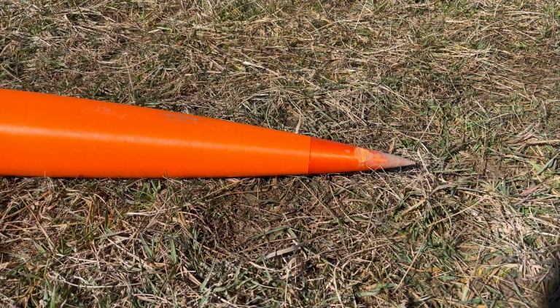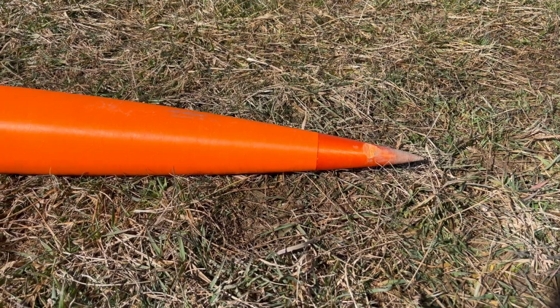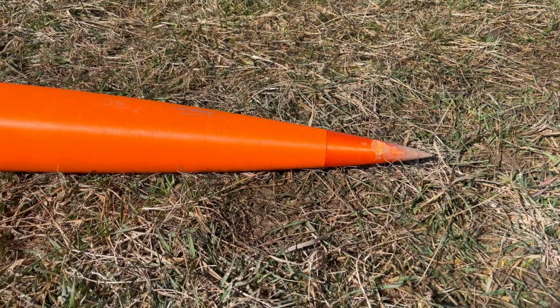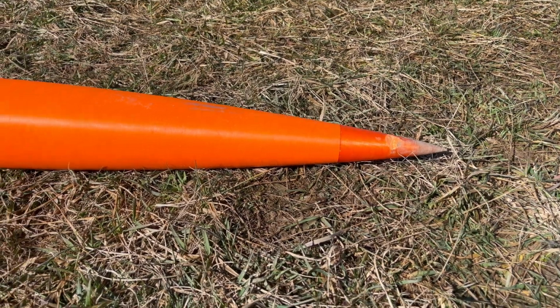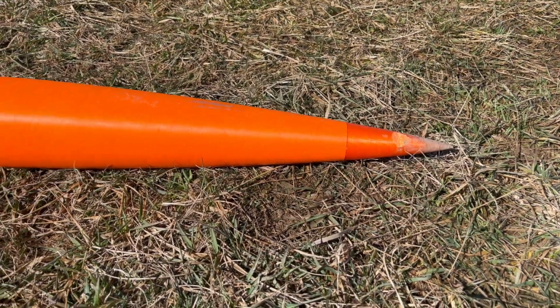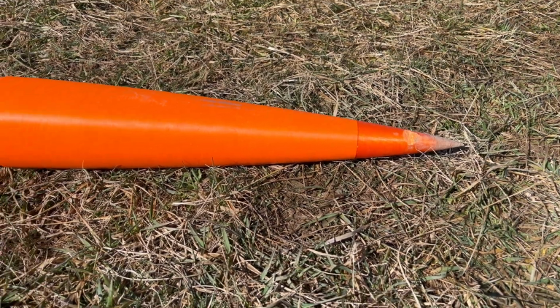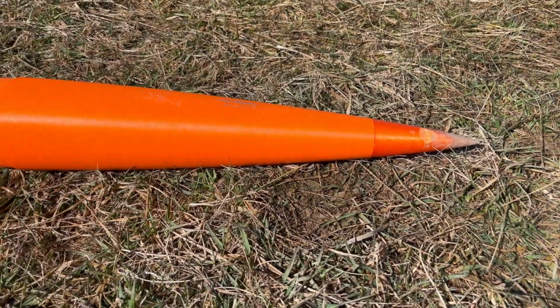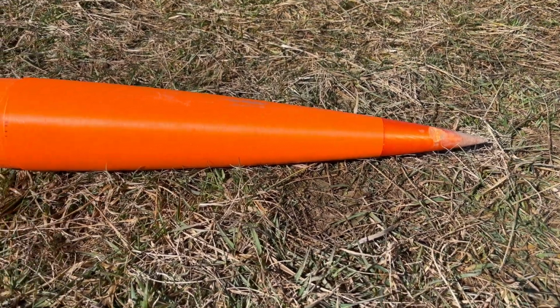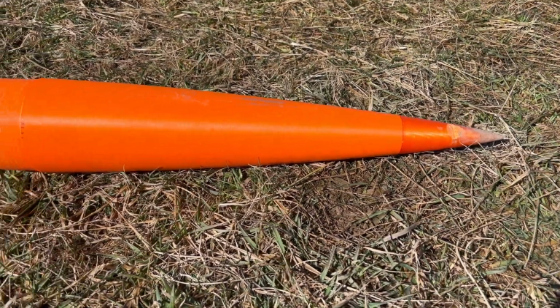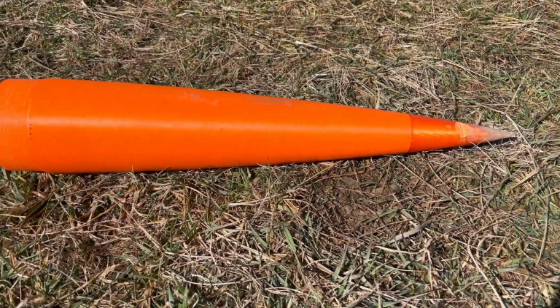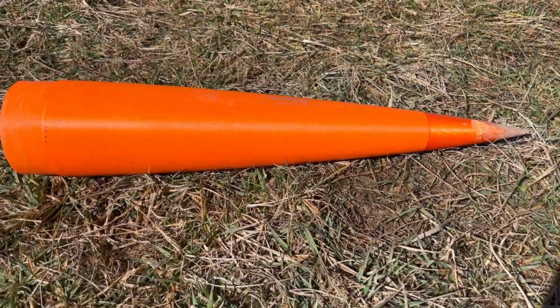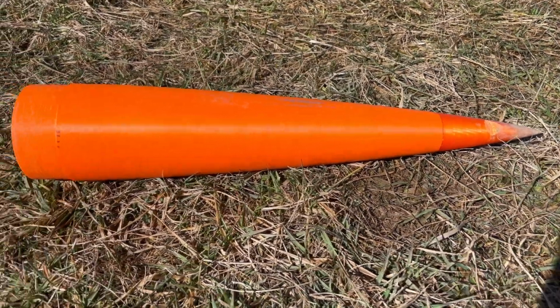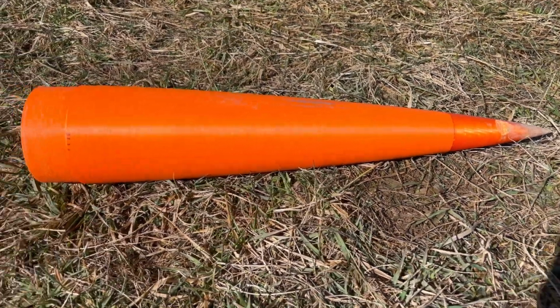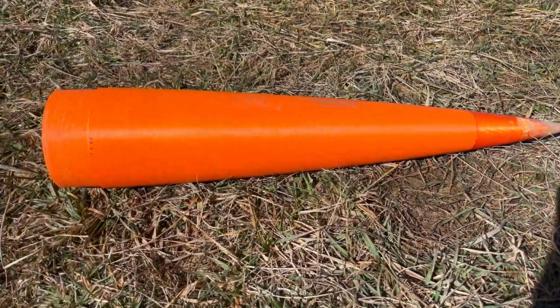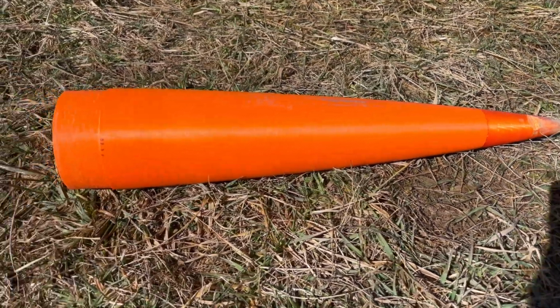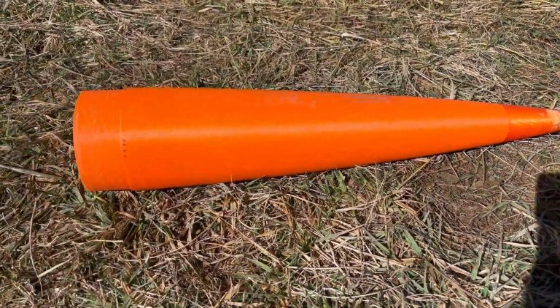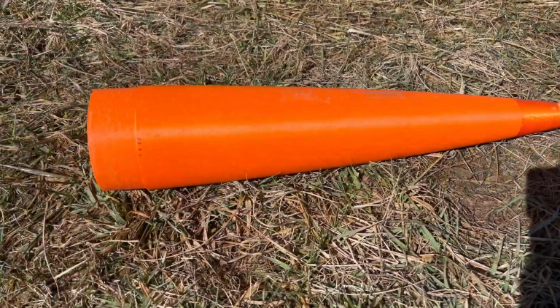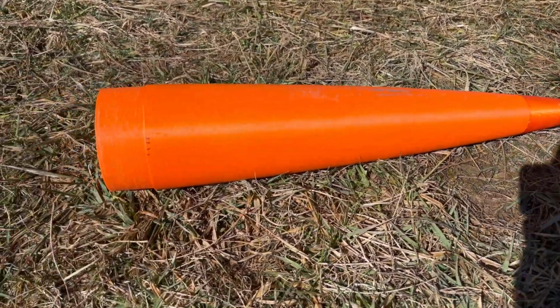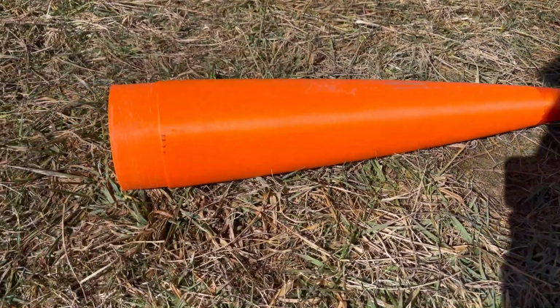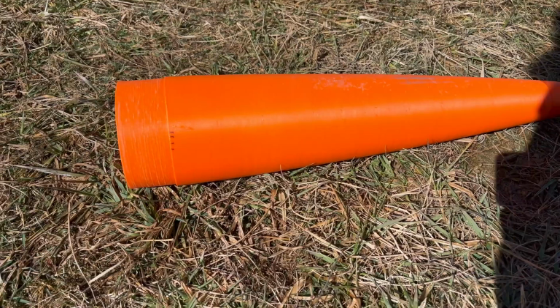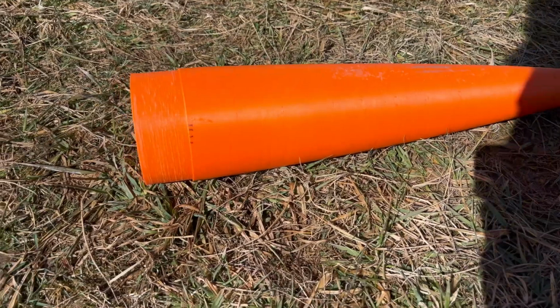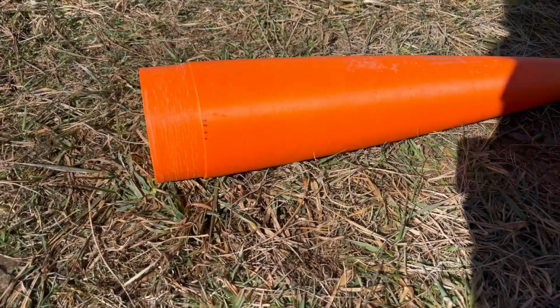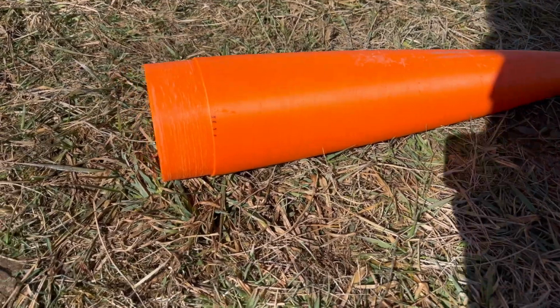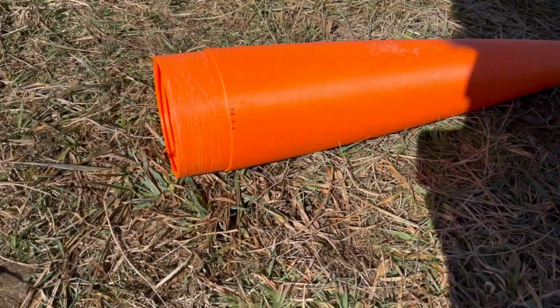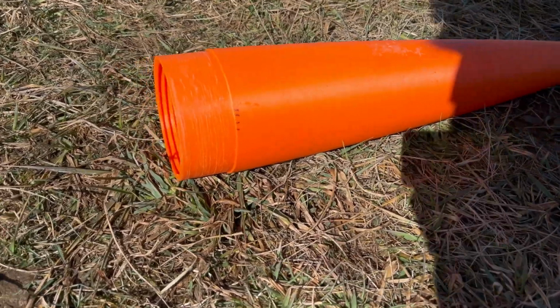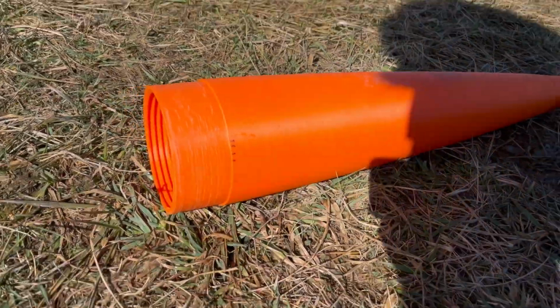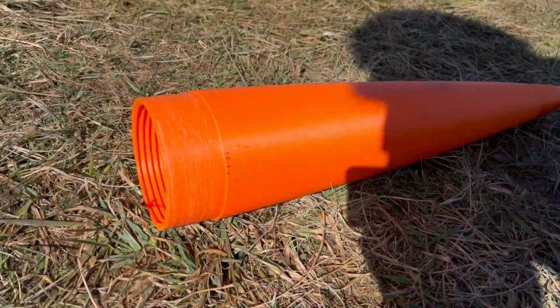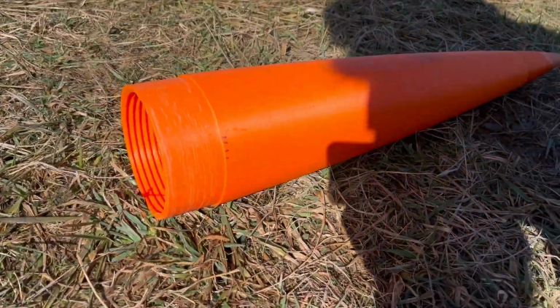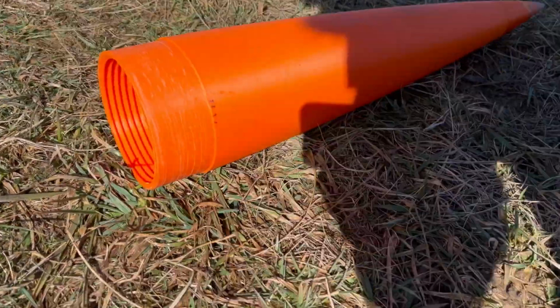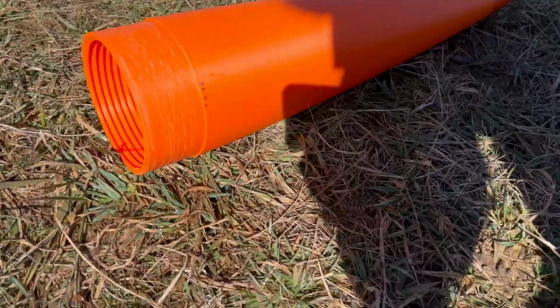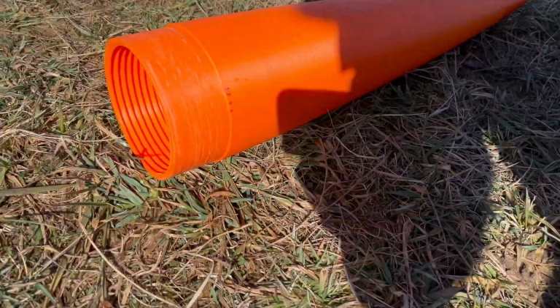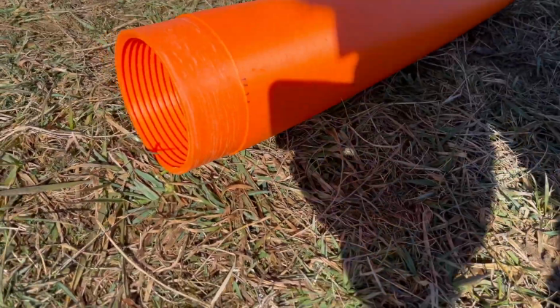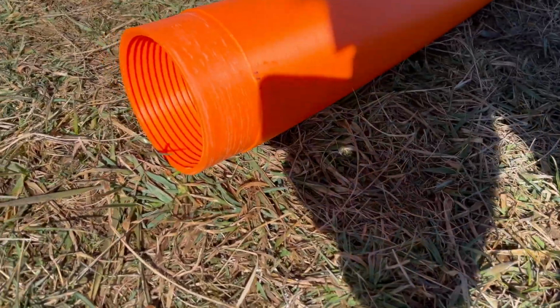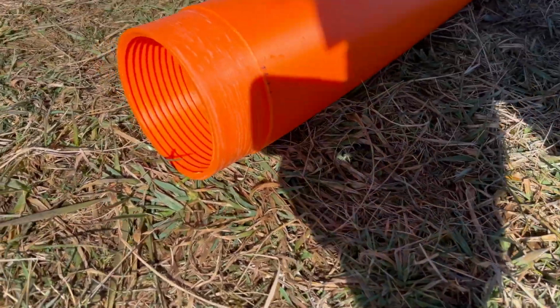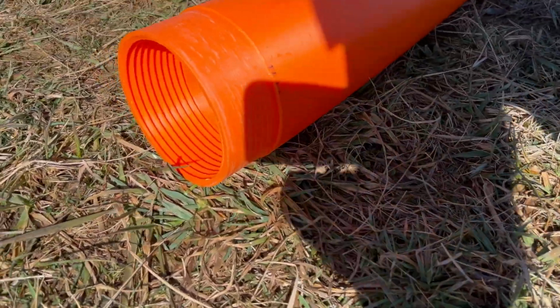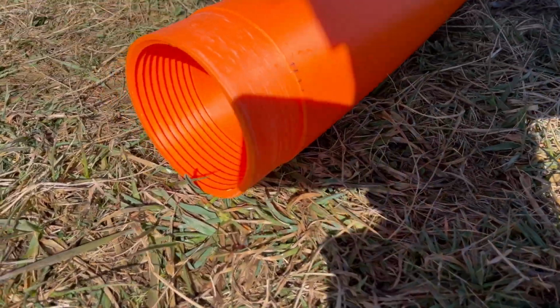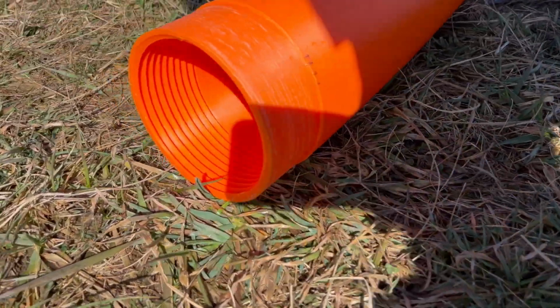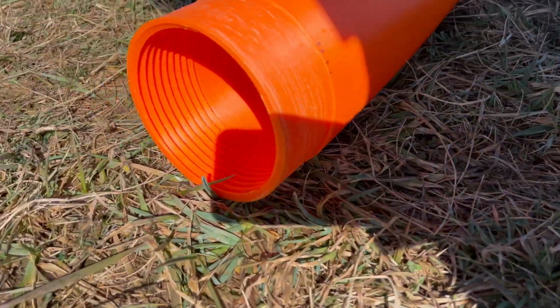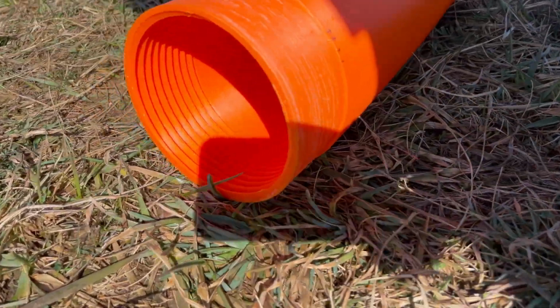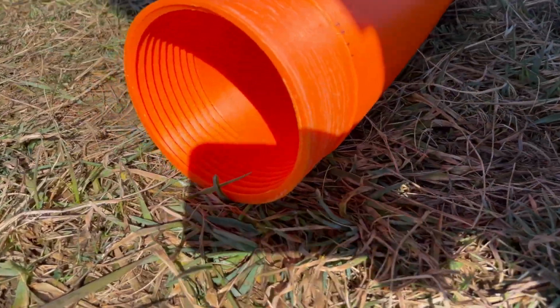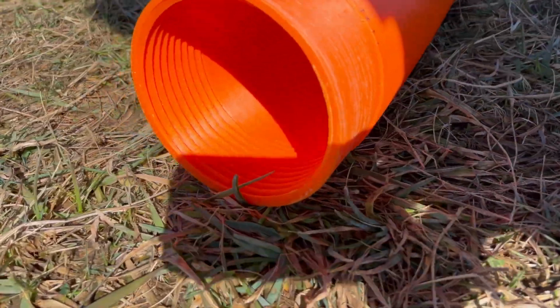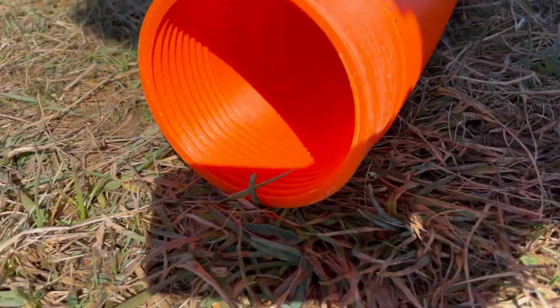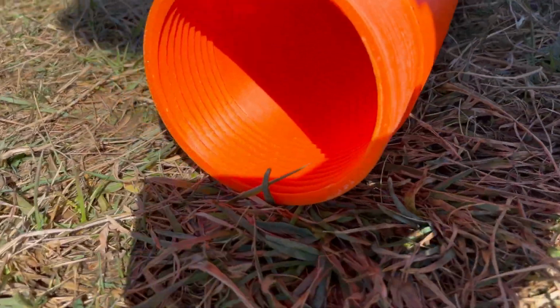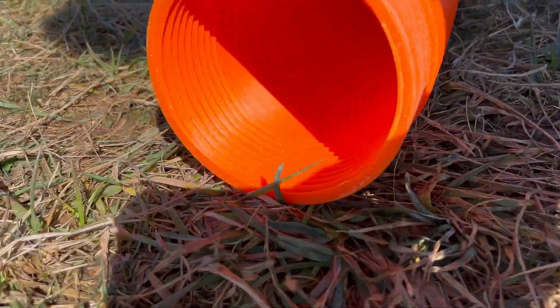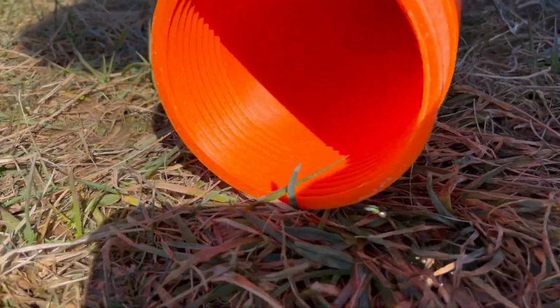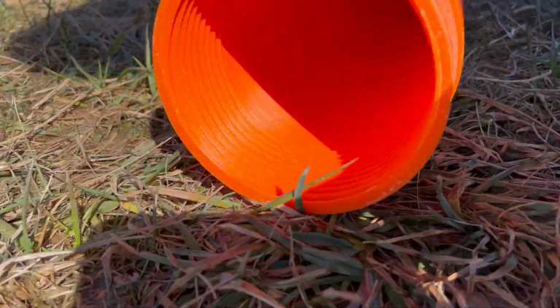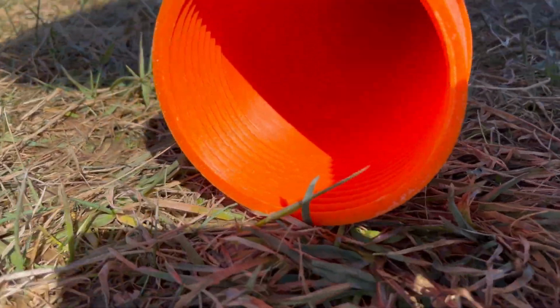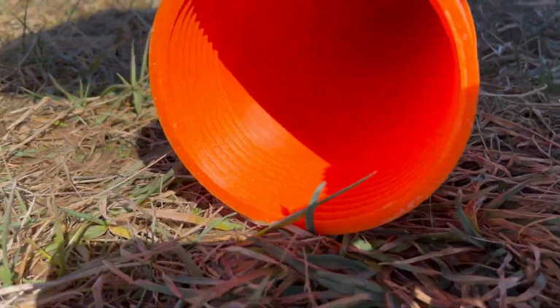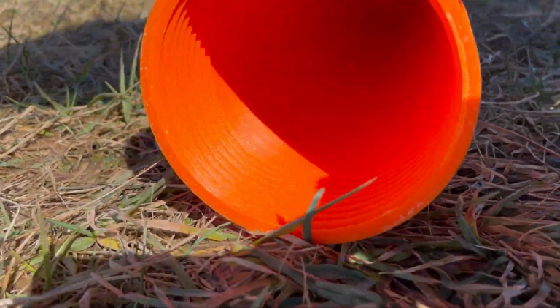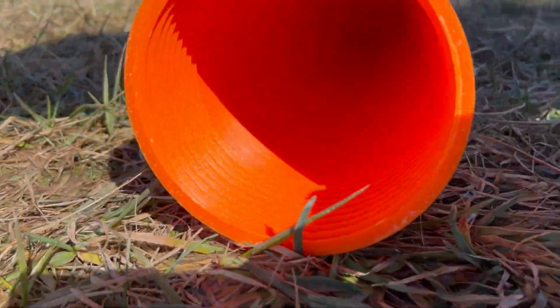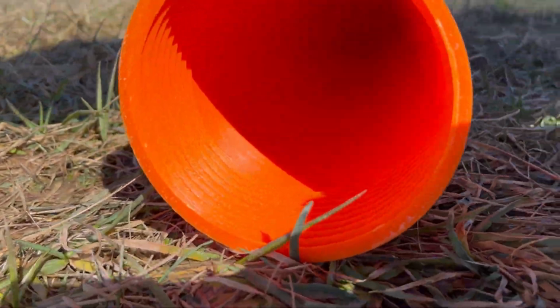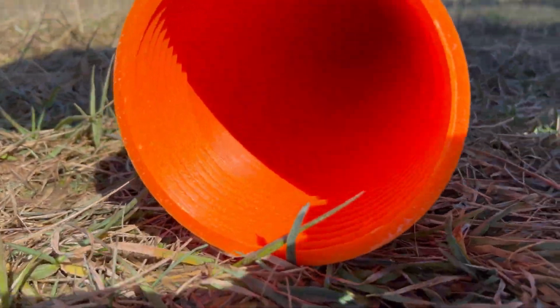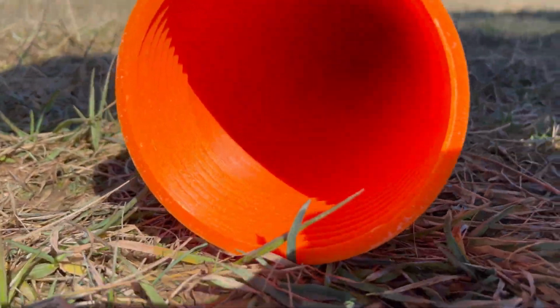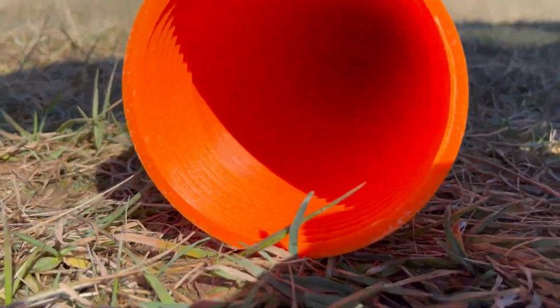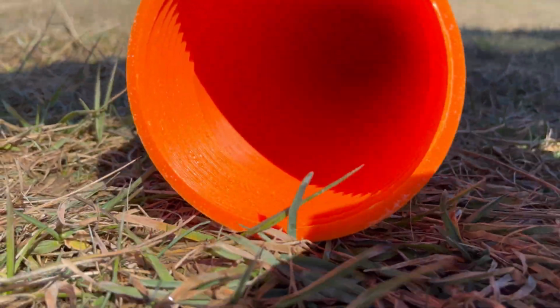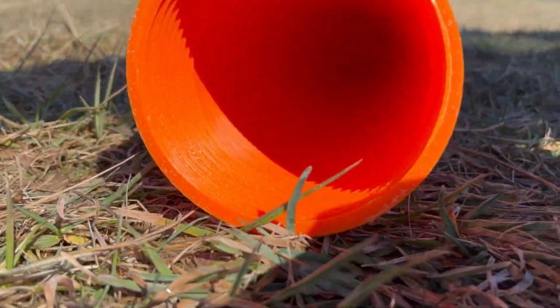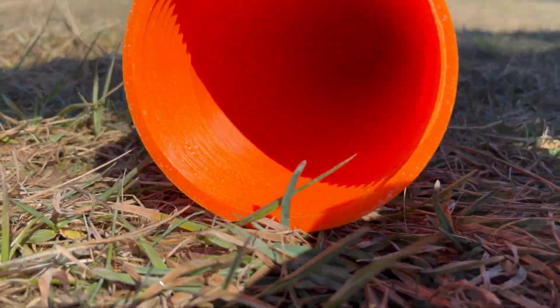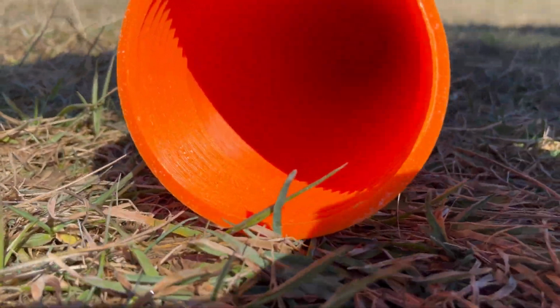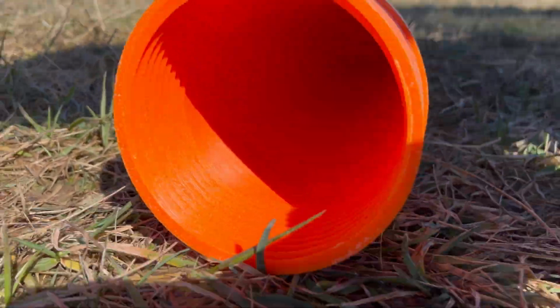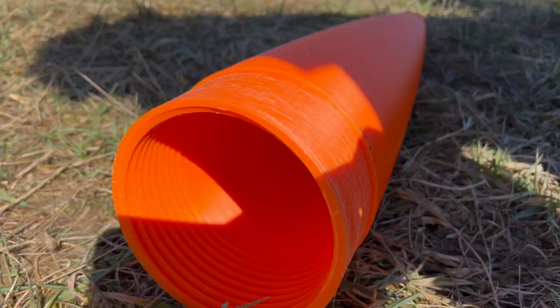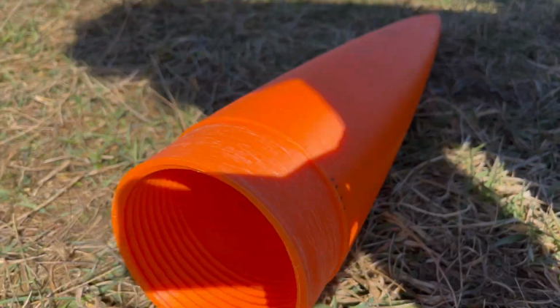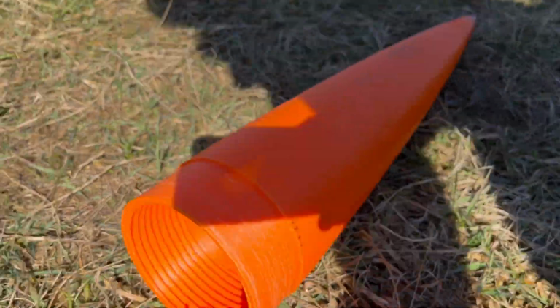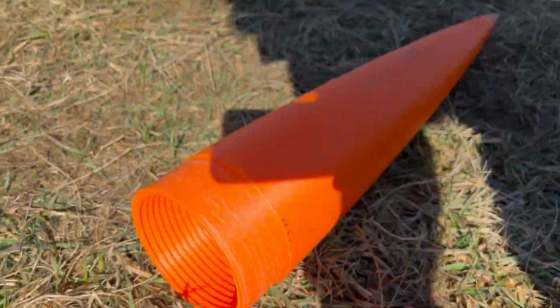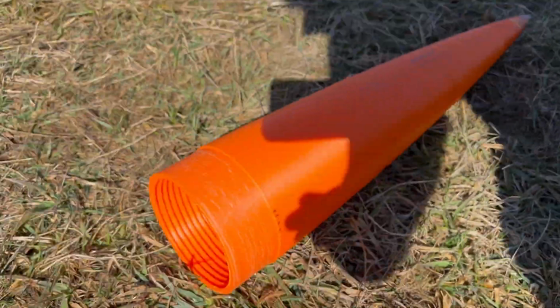Overall, the nose cone stayed intact, albeit with a small crack within the threads between the nose cone tip and the coupler.